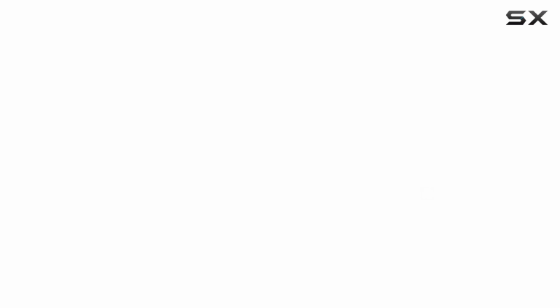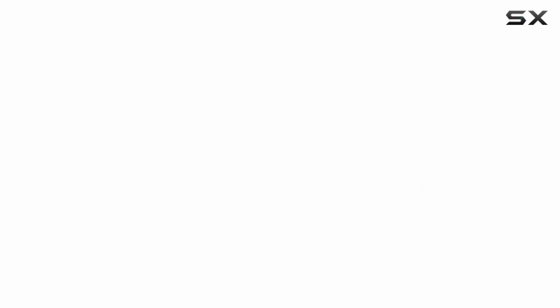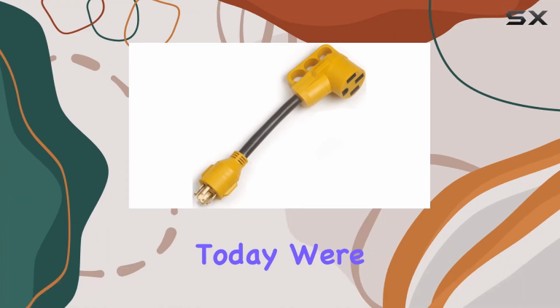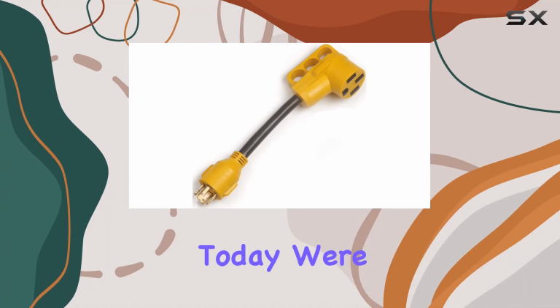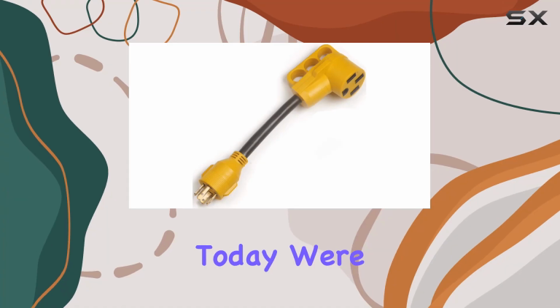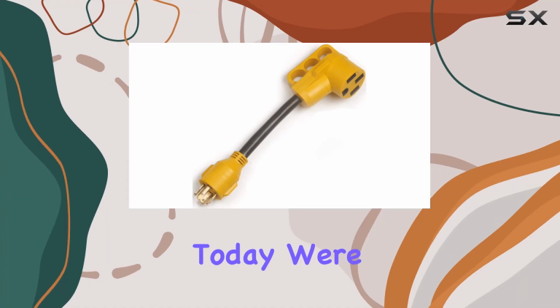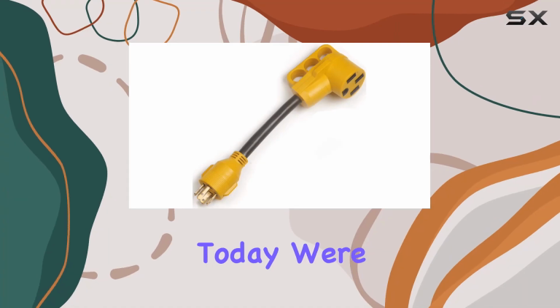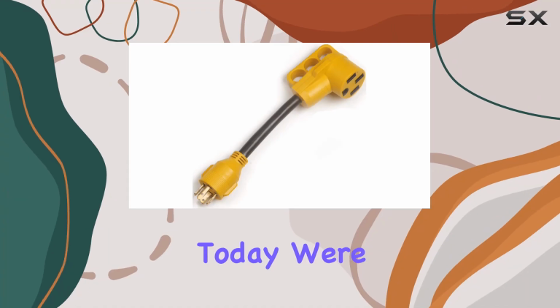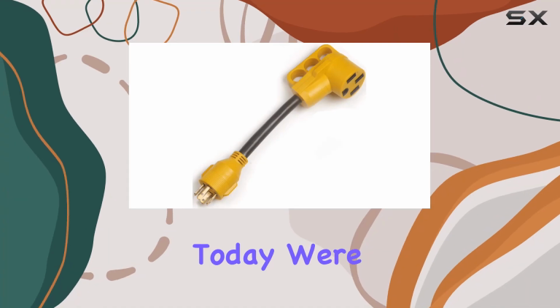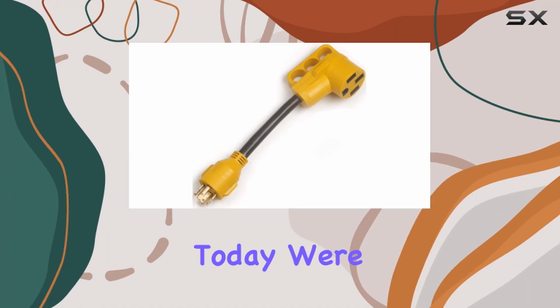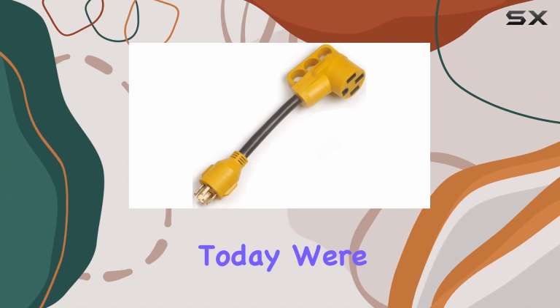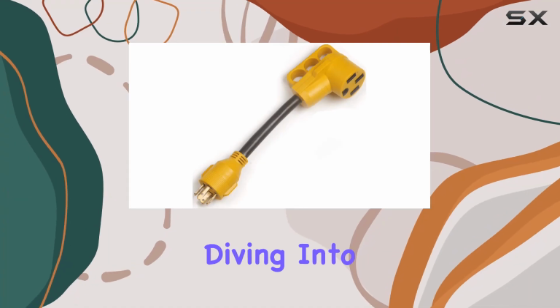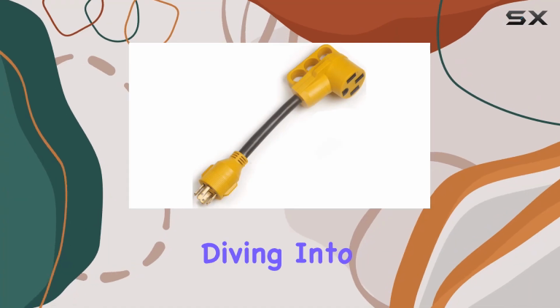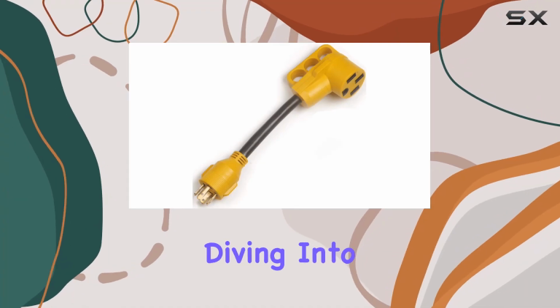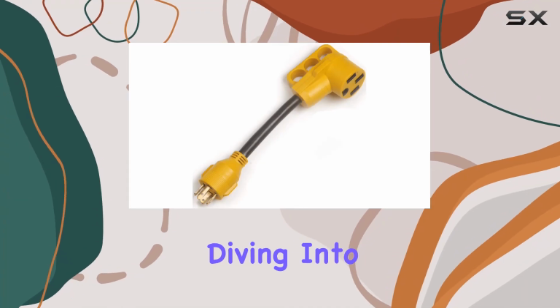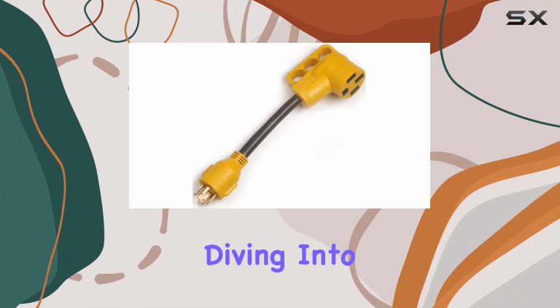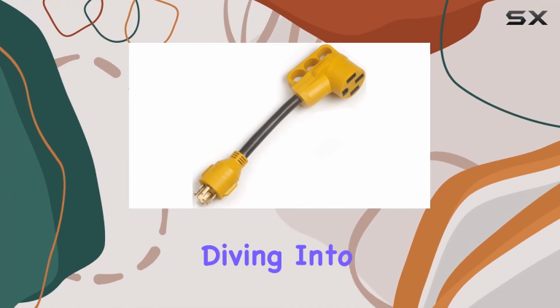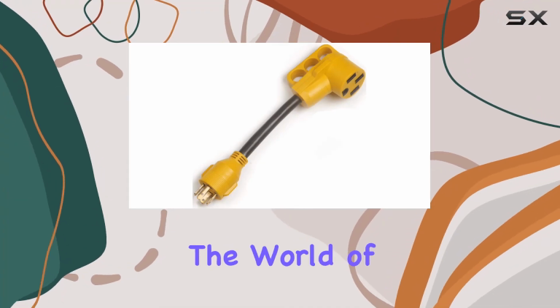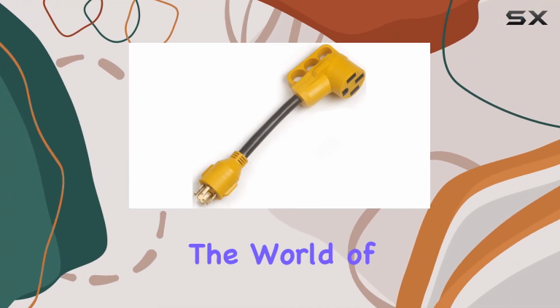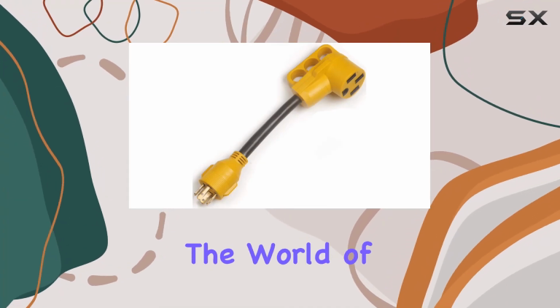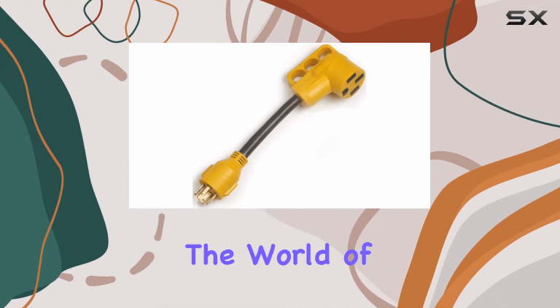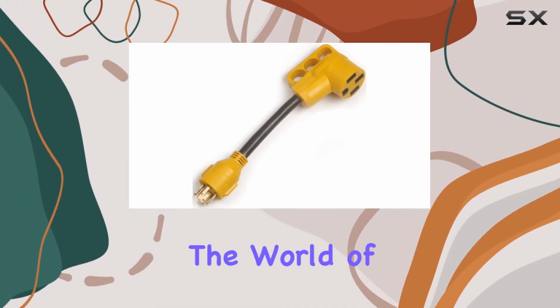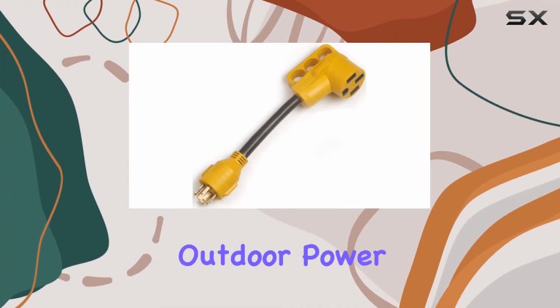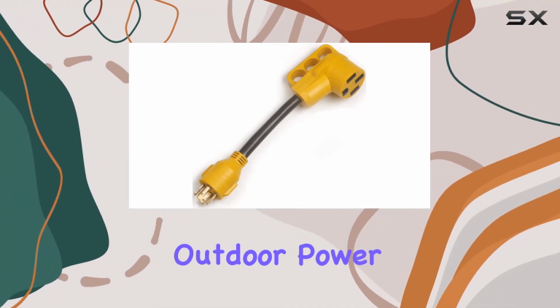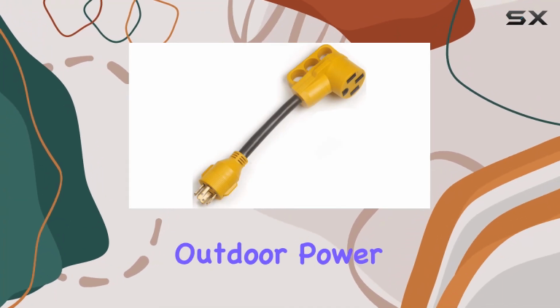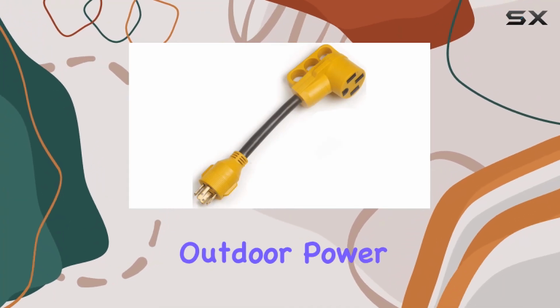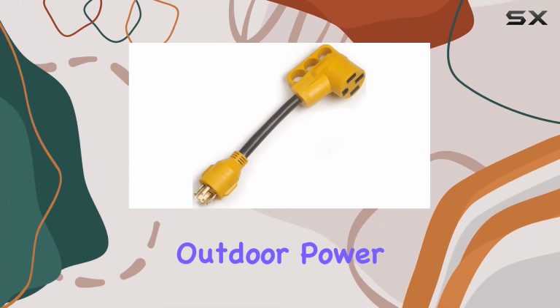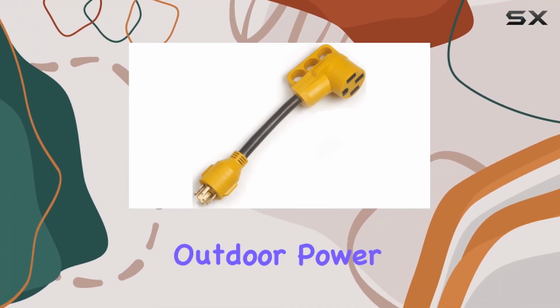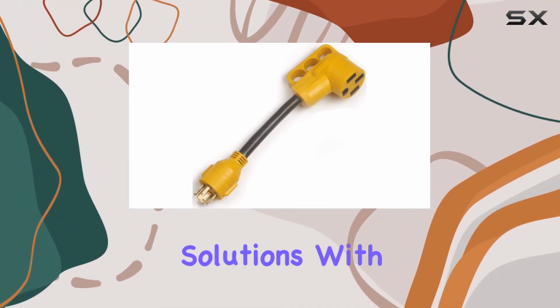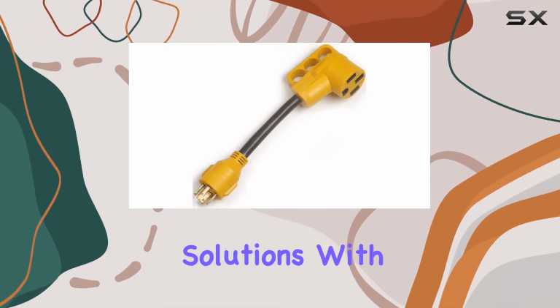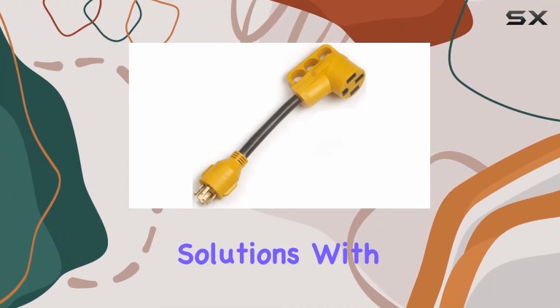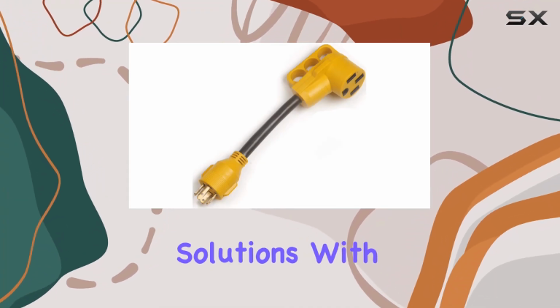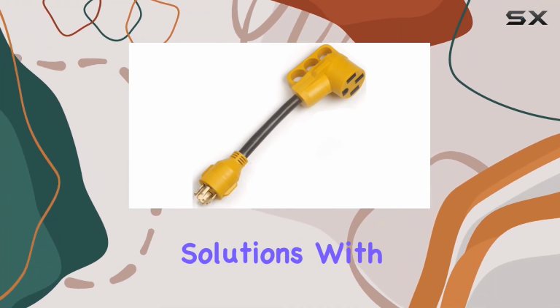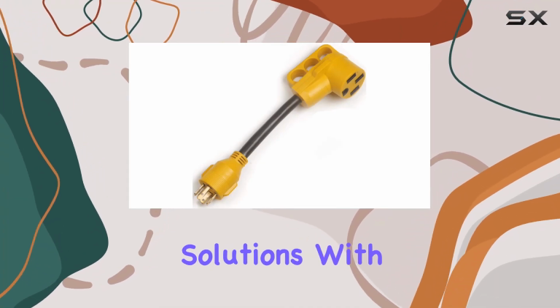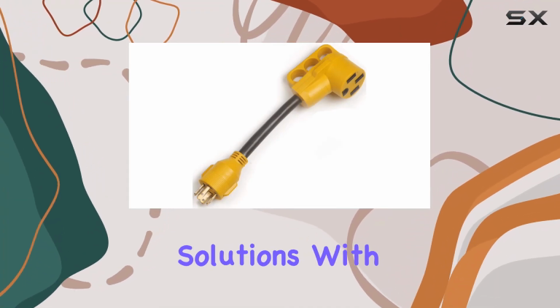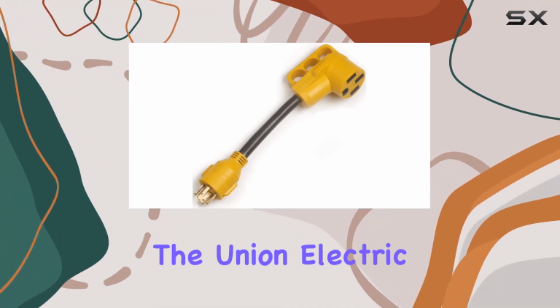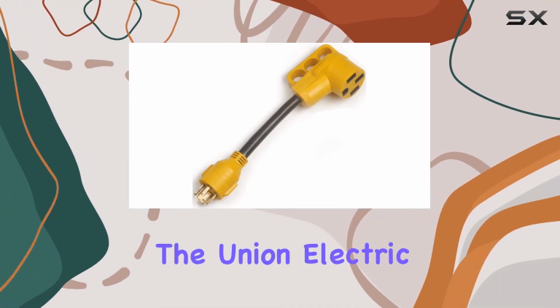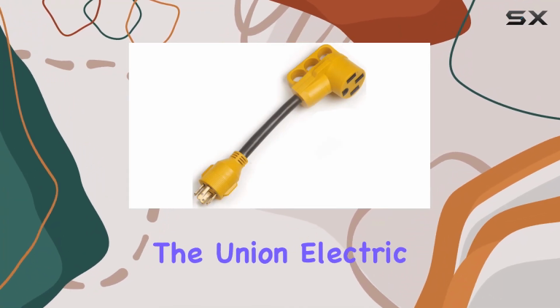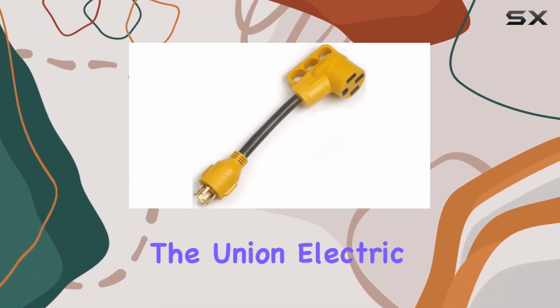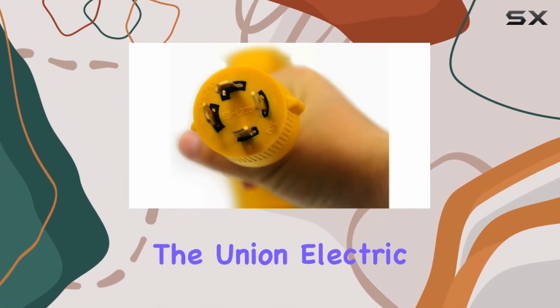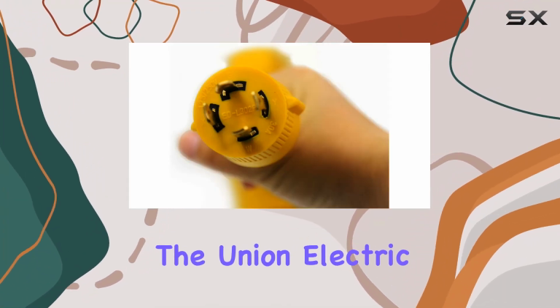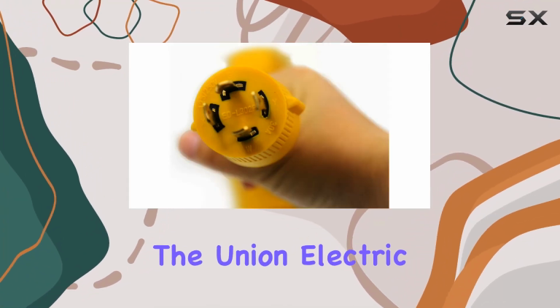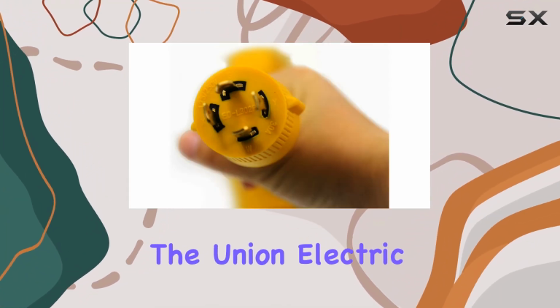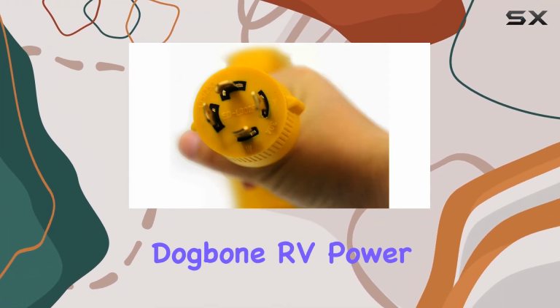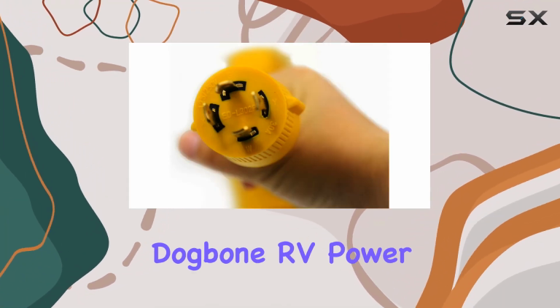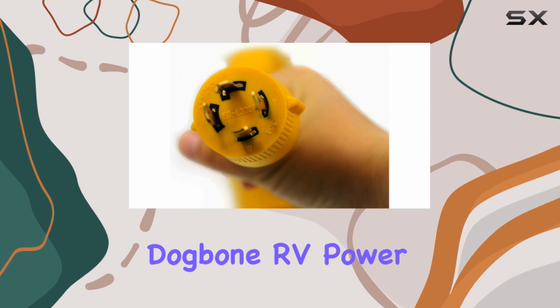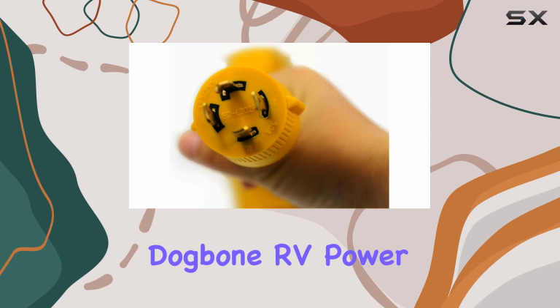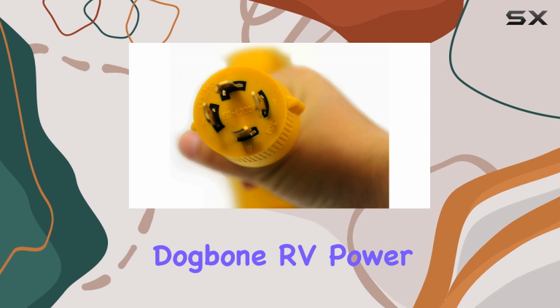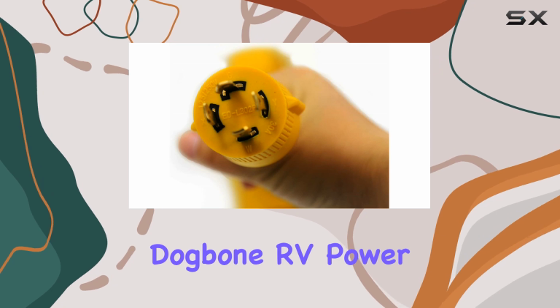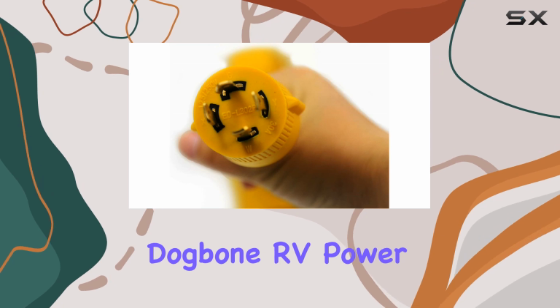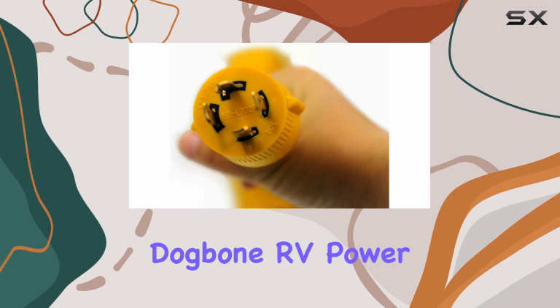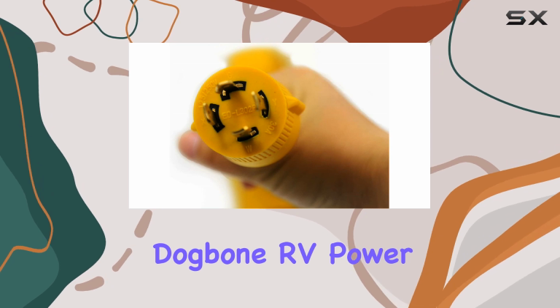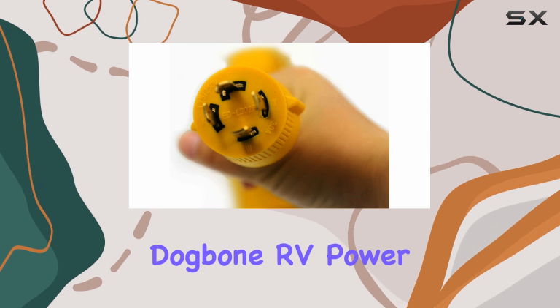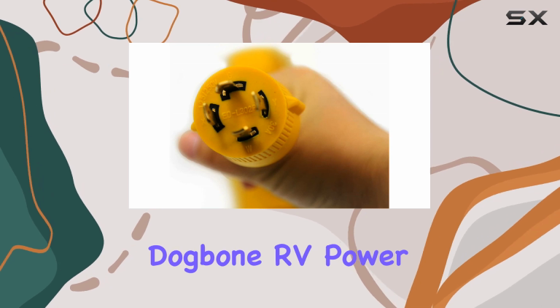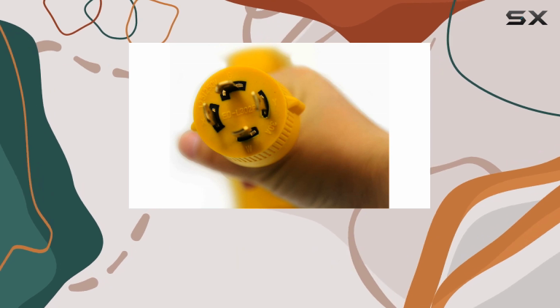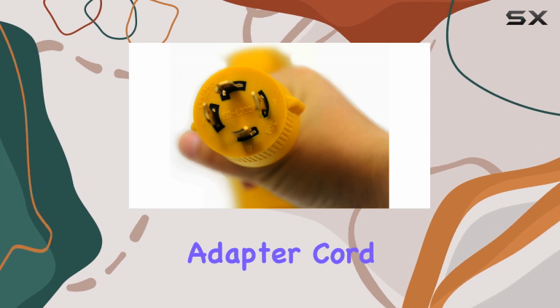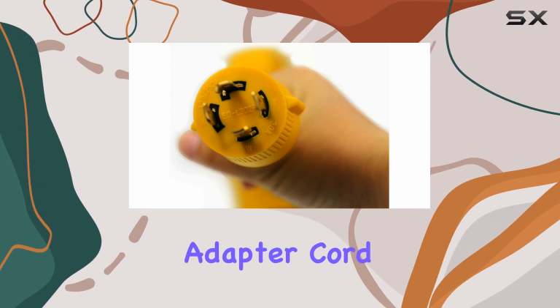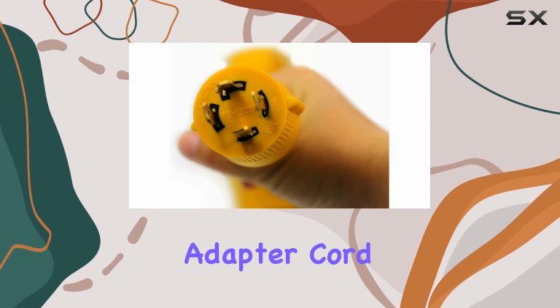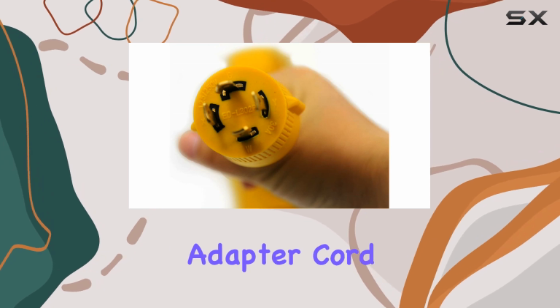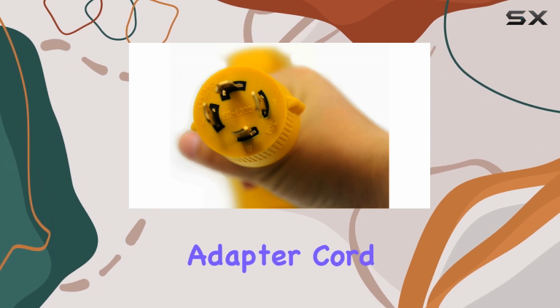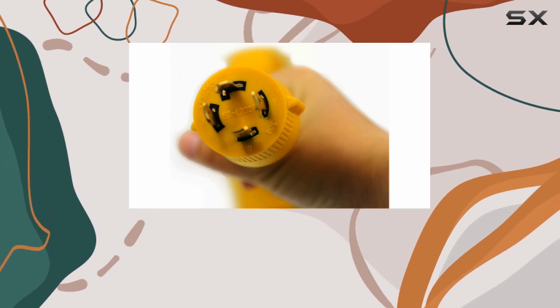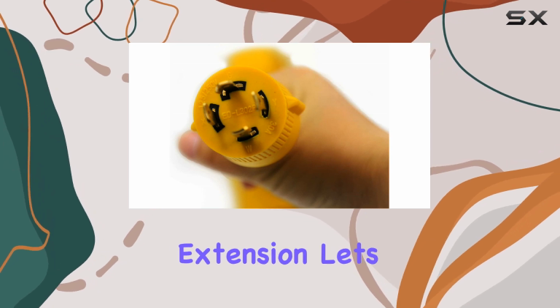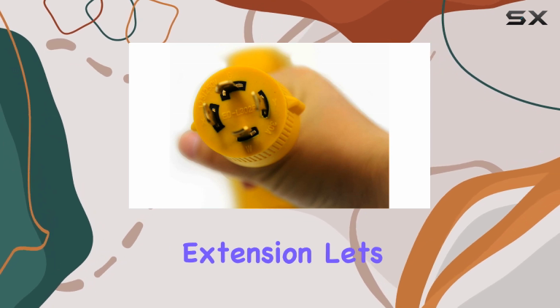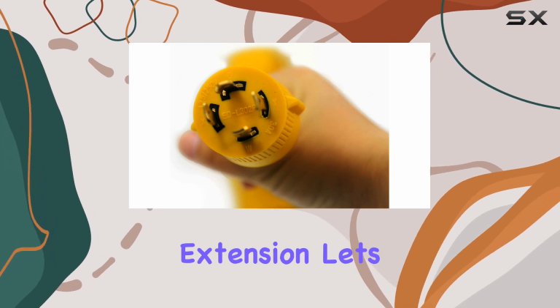Today, we're diving into the world of outdoor power solutions with the Union Electric Dogbone RV Power Adapter Cord Extension.